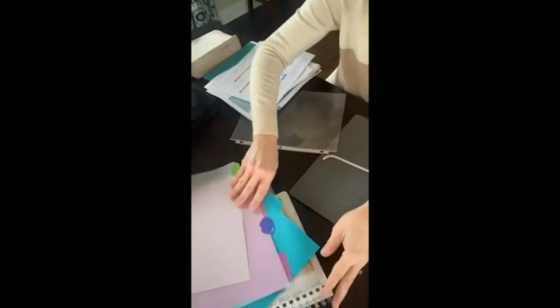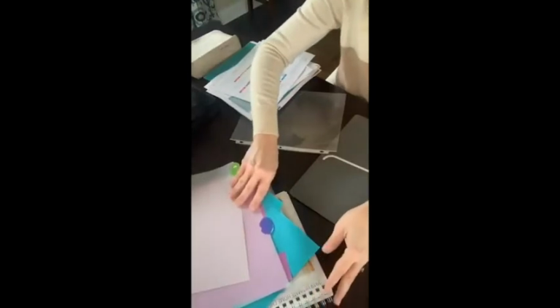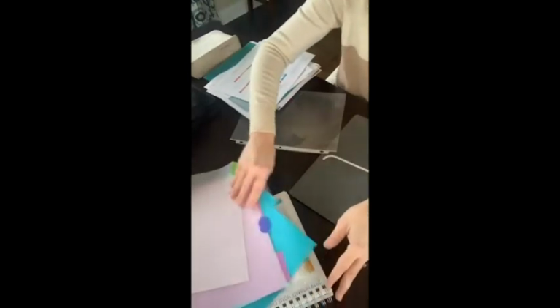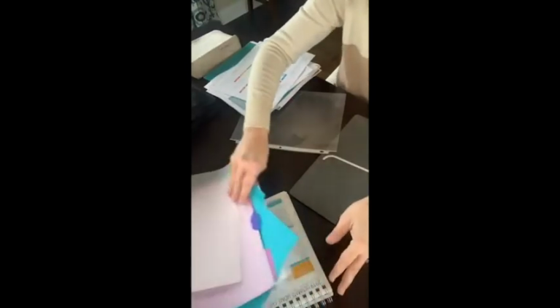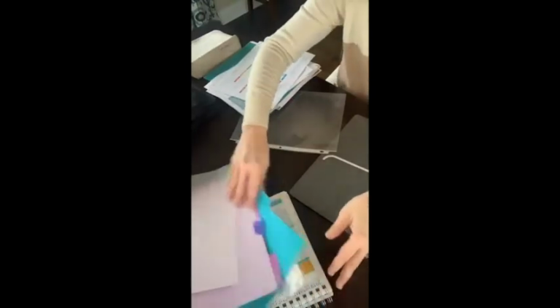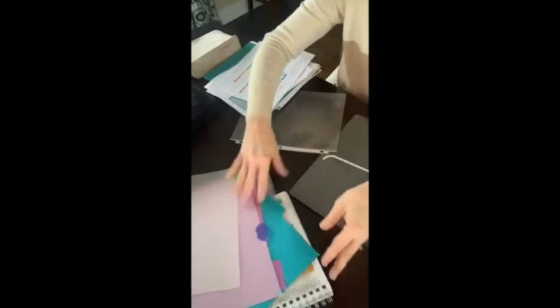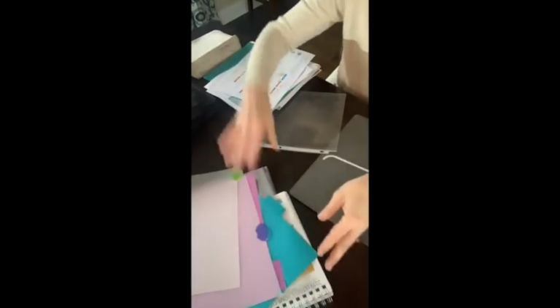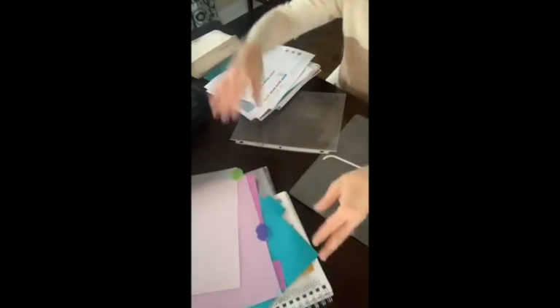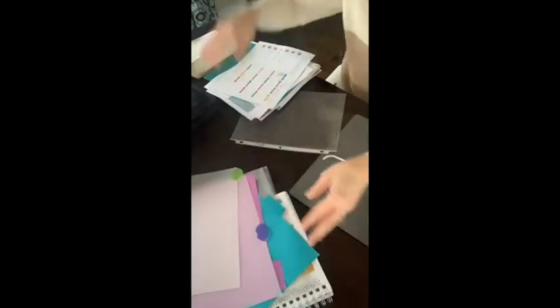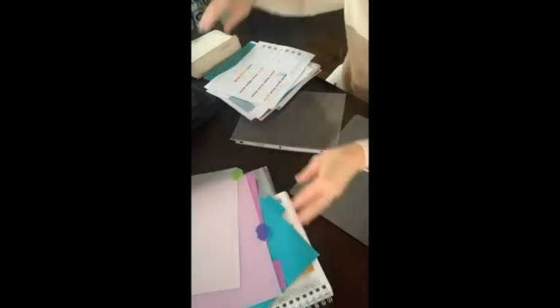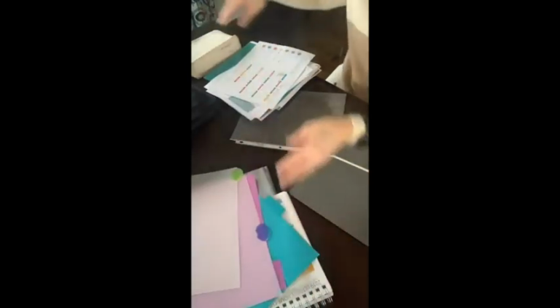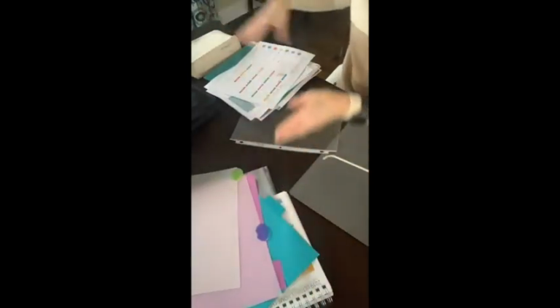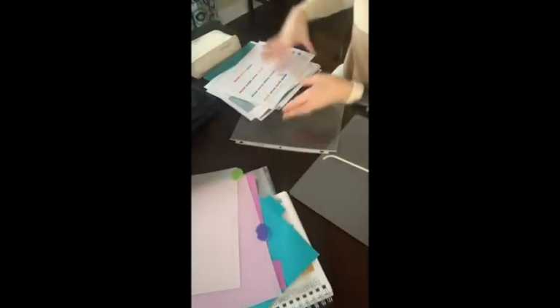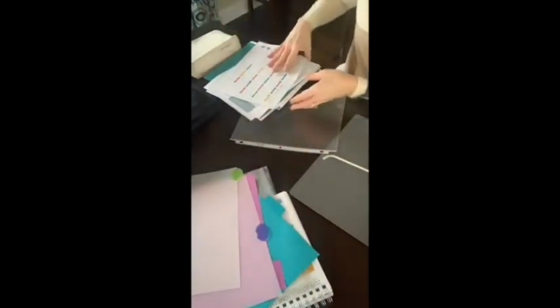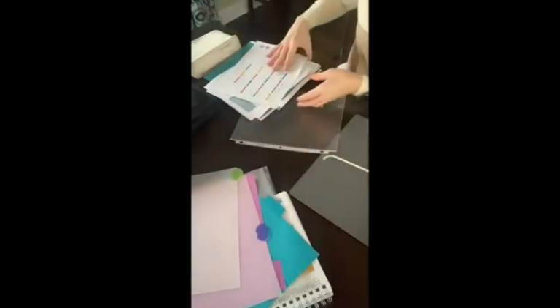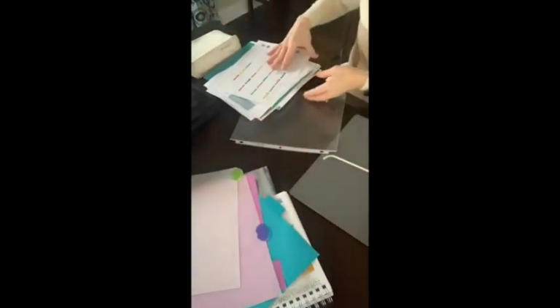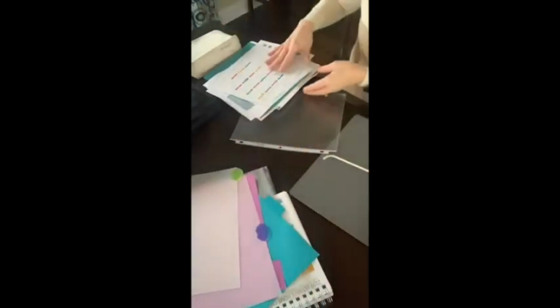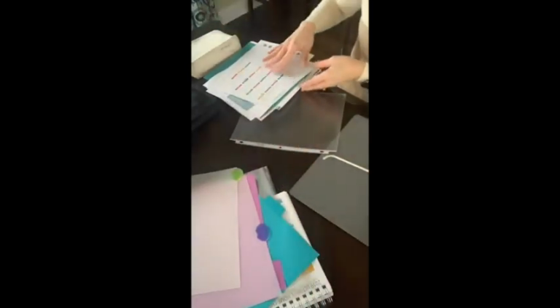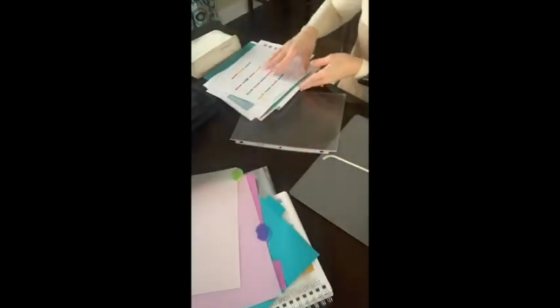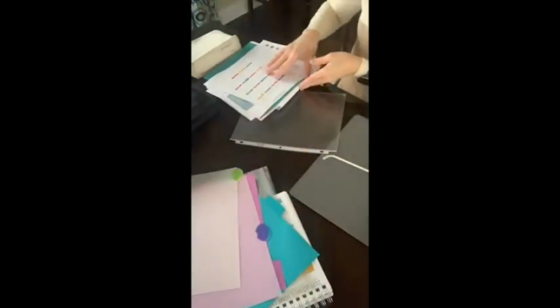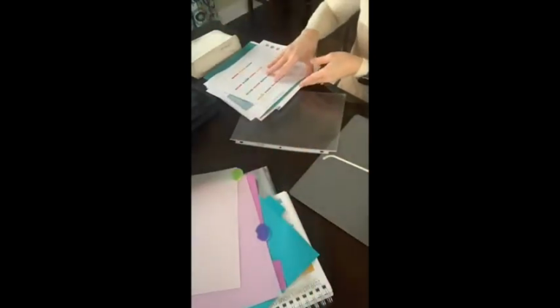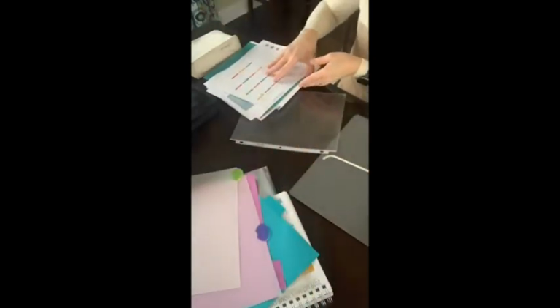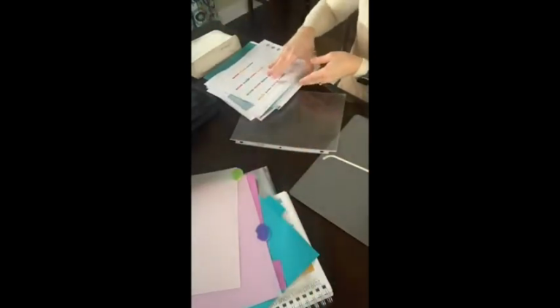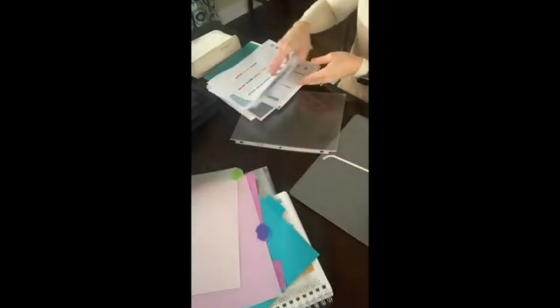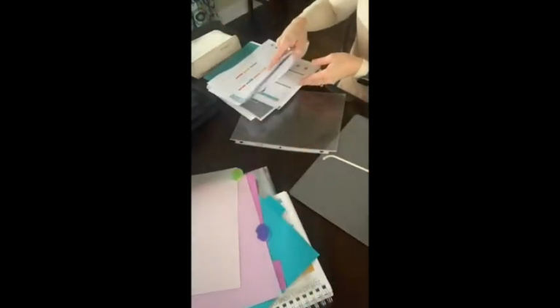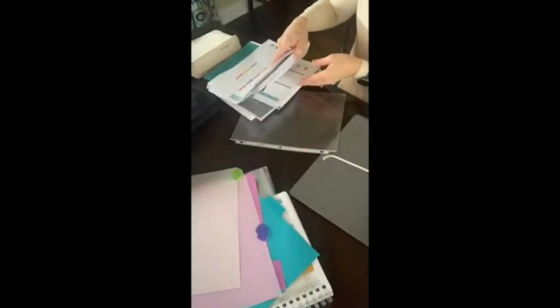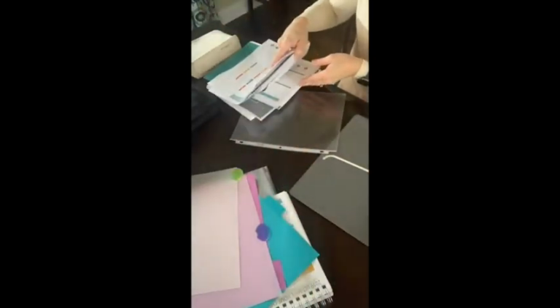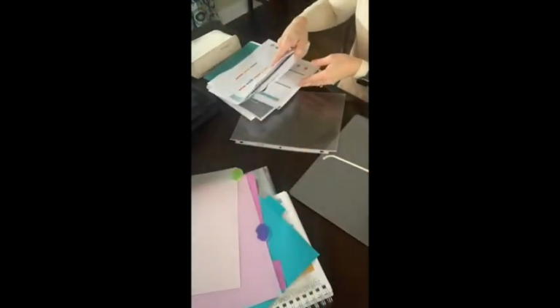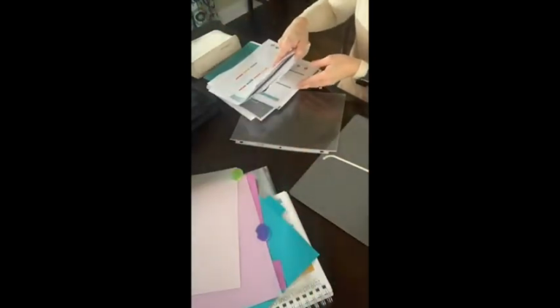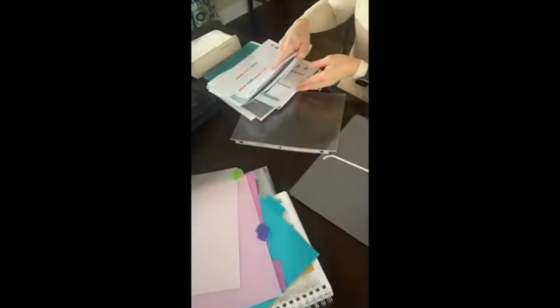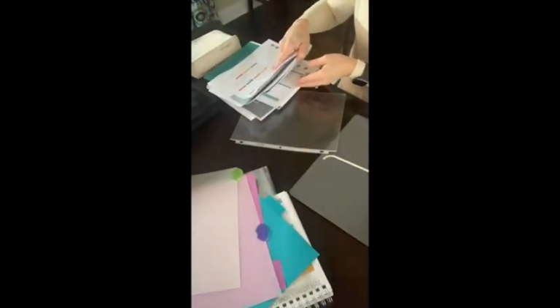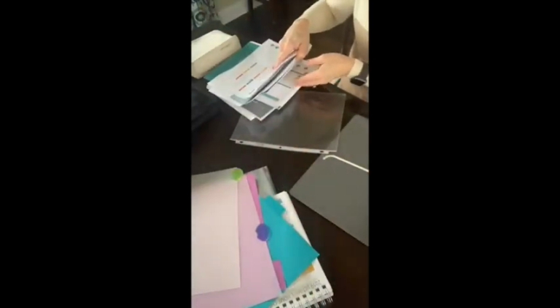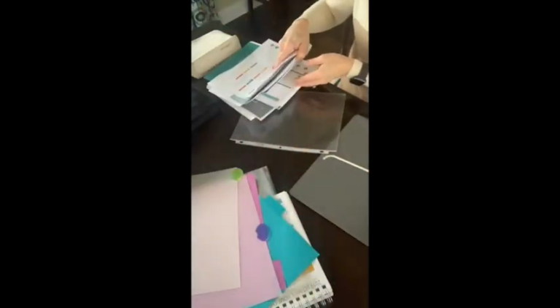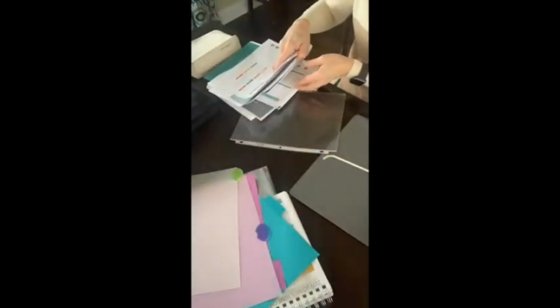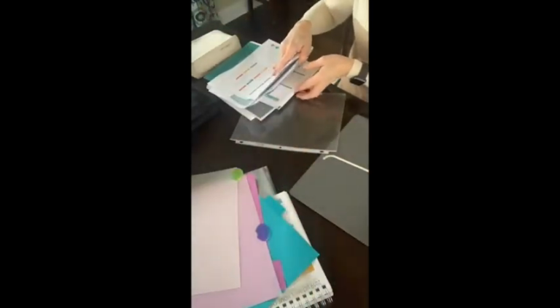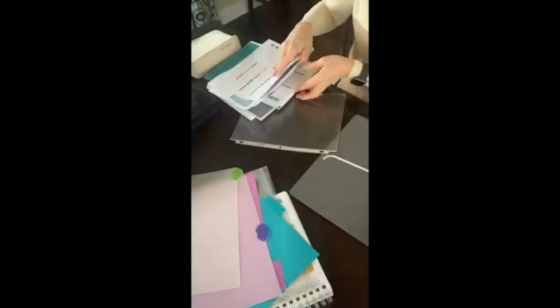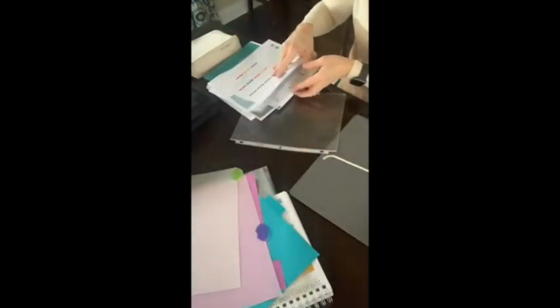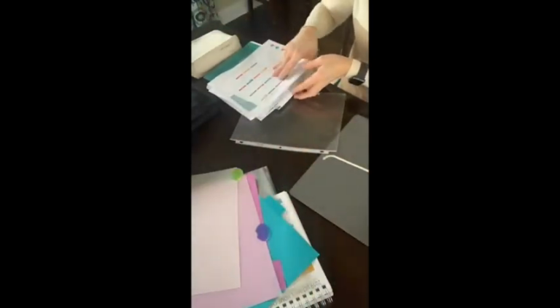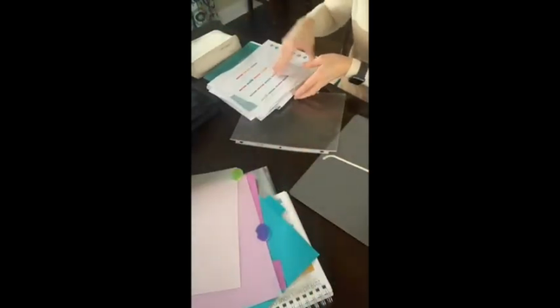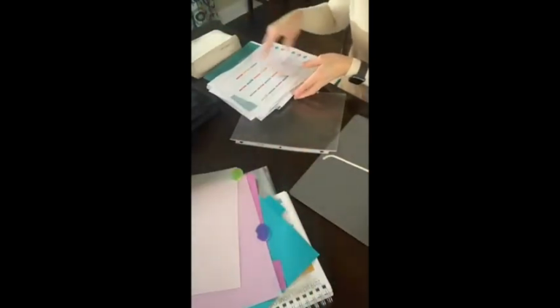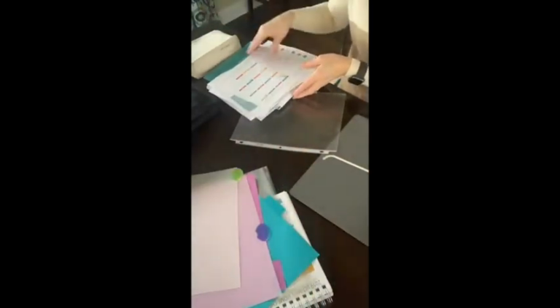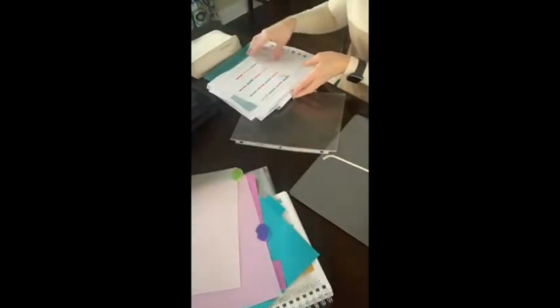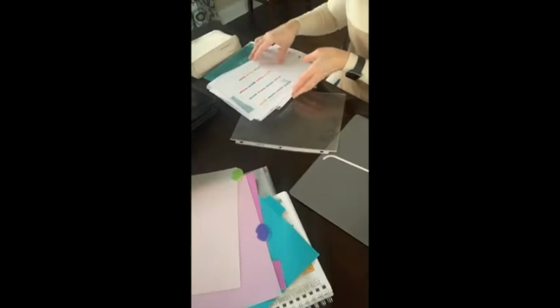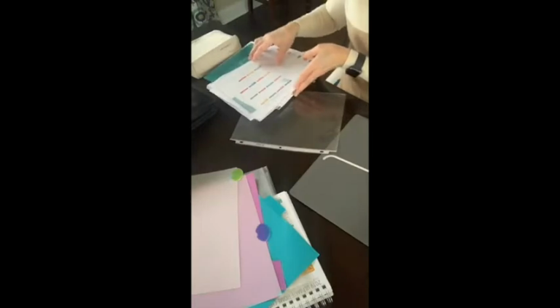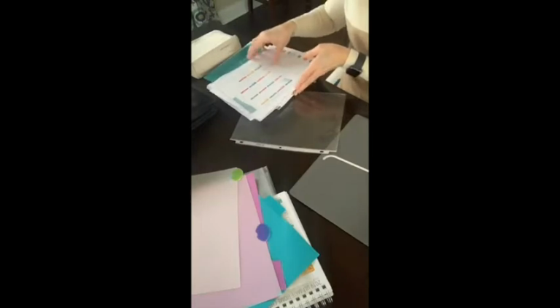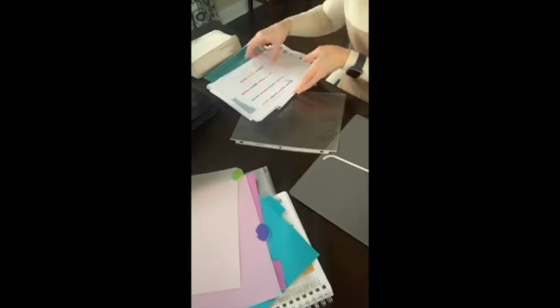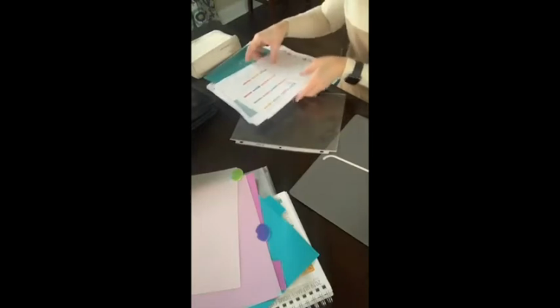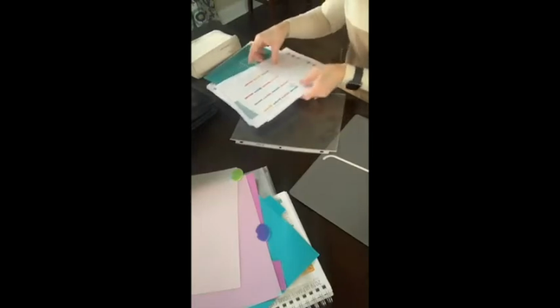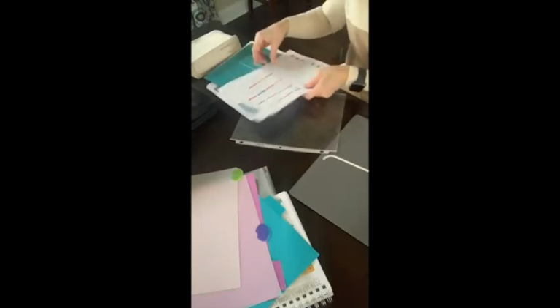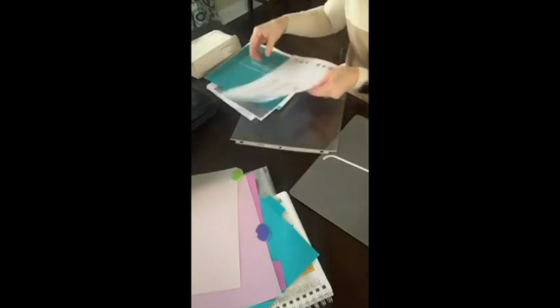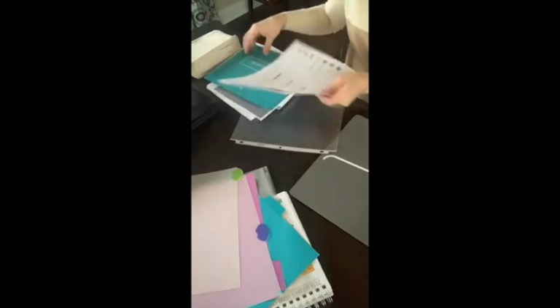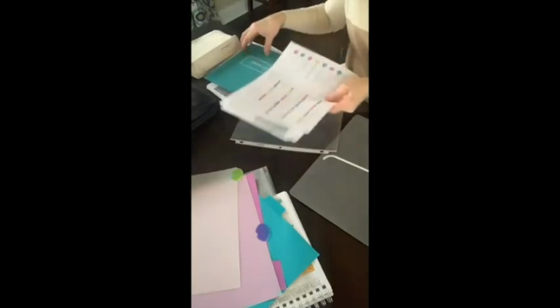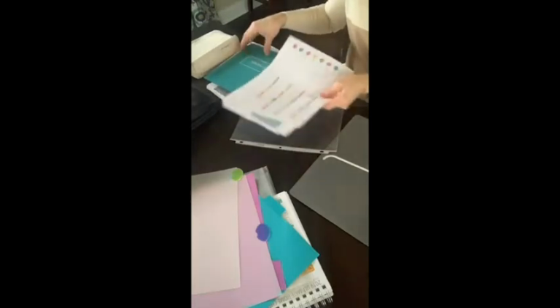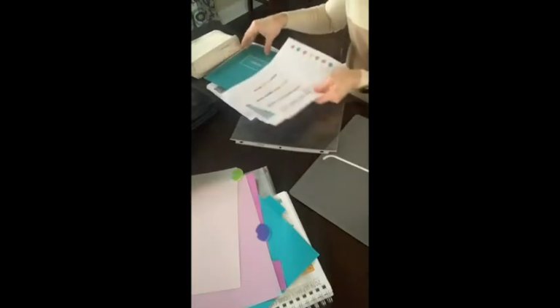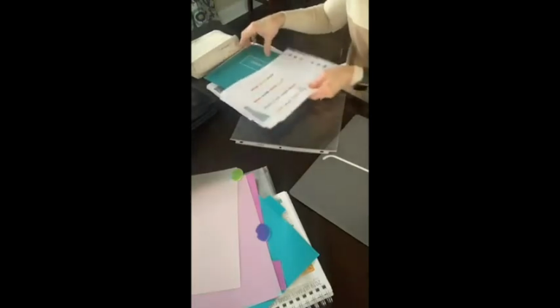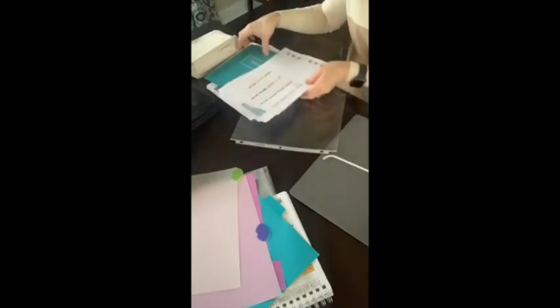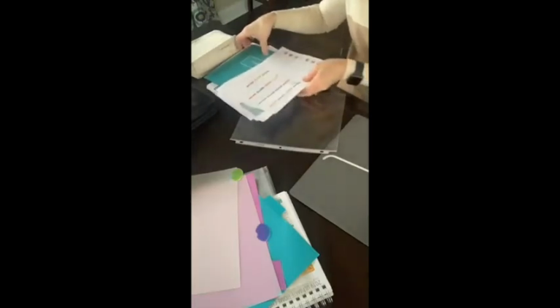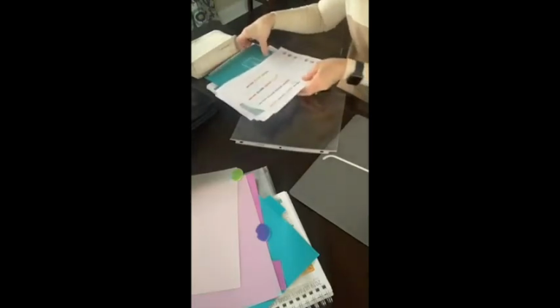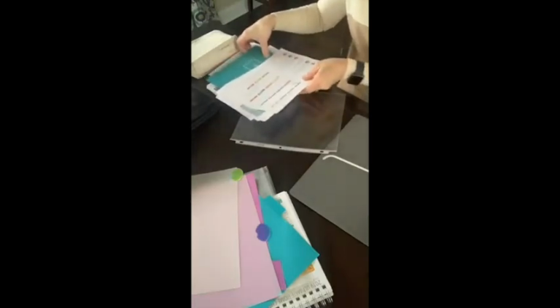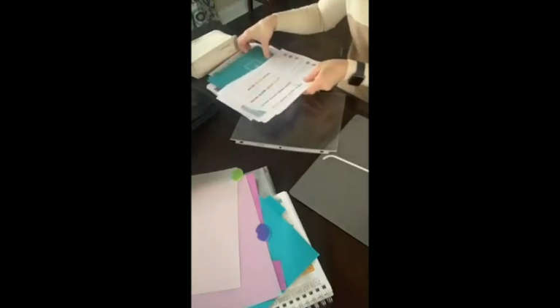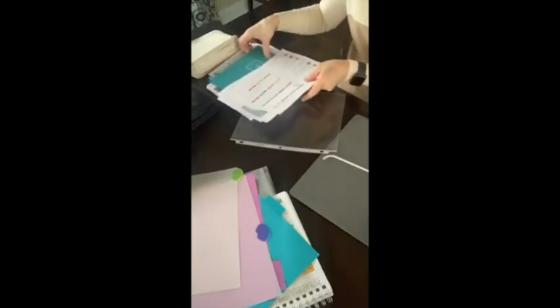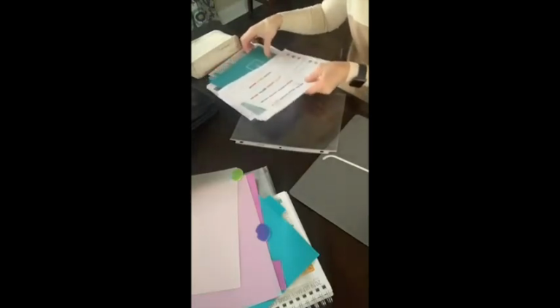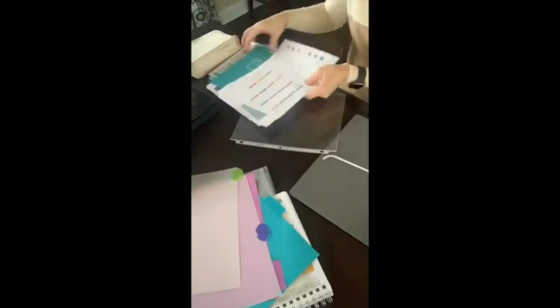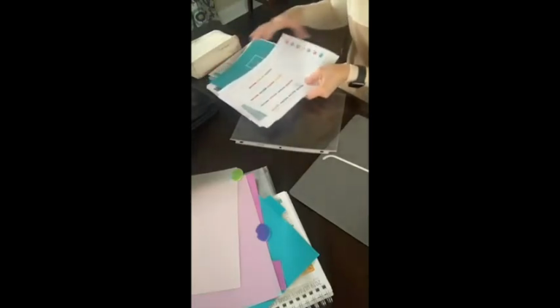My dog is losing it over there. You guys, he does this every time on Facebook Live.